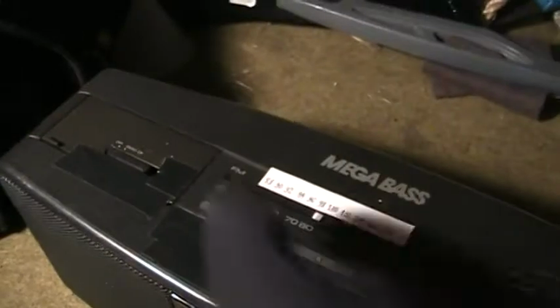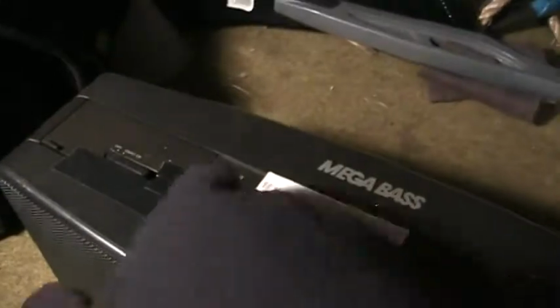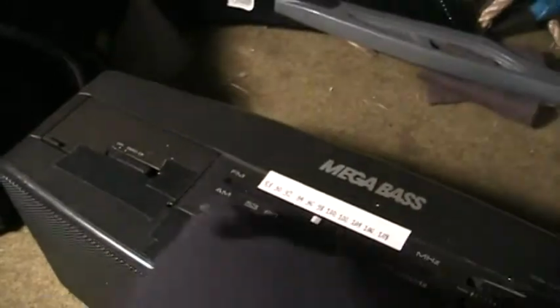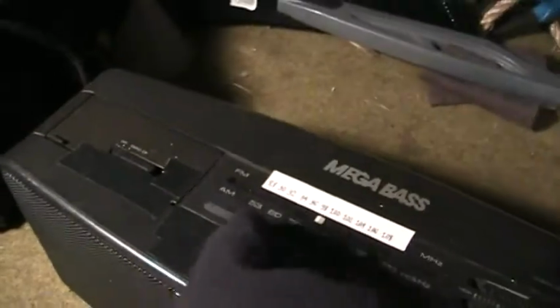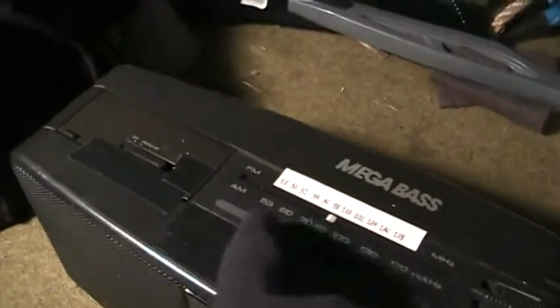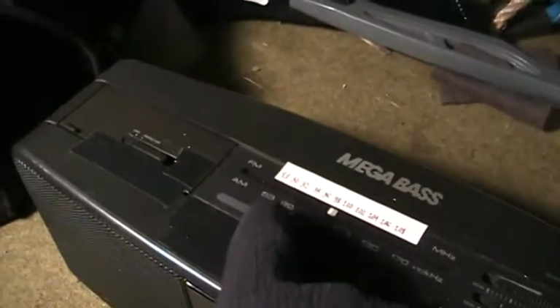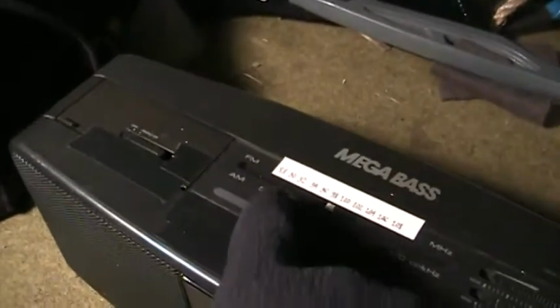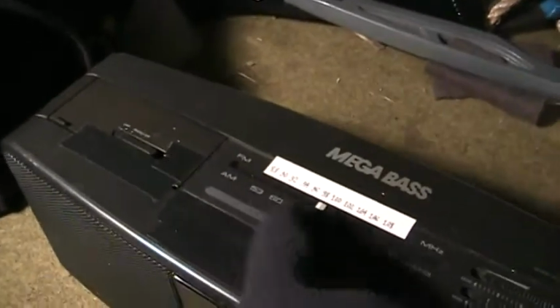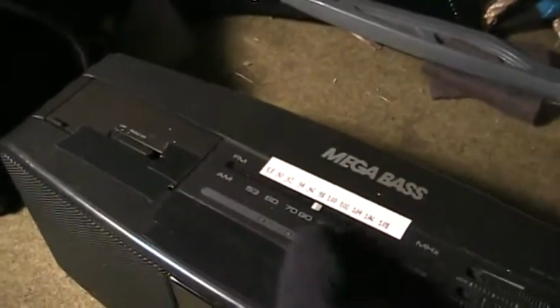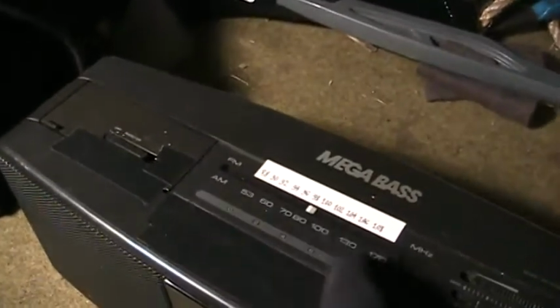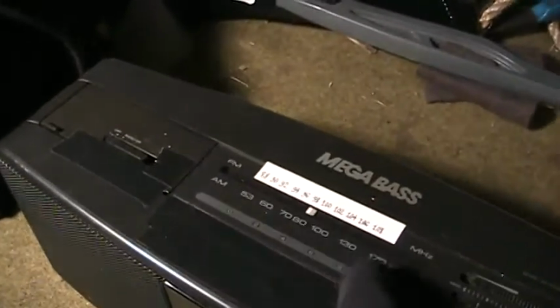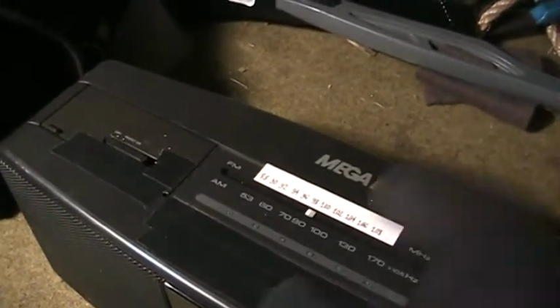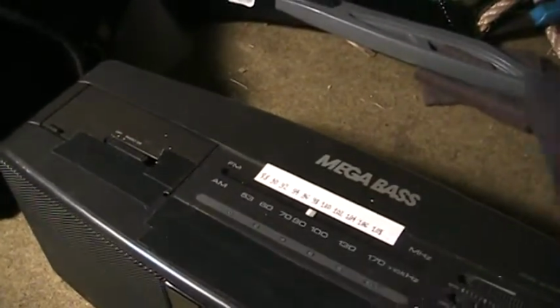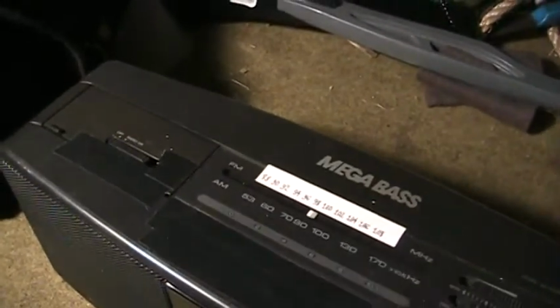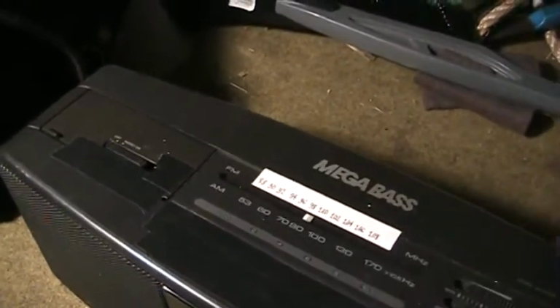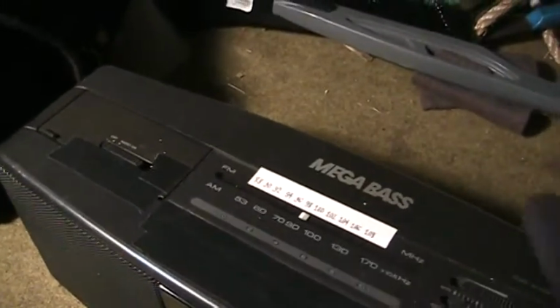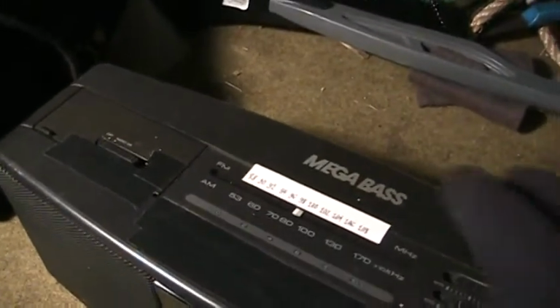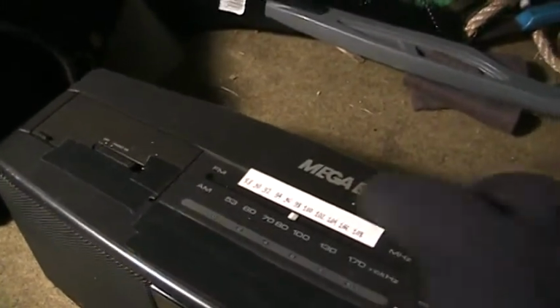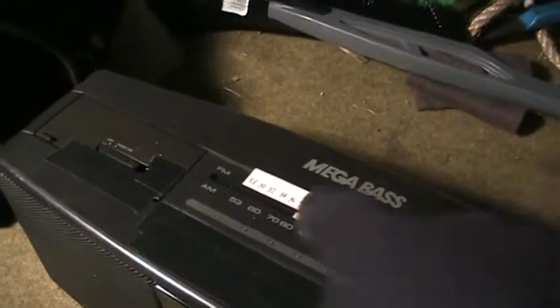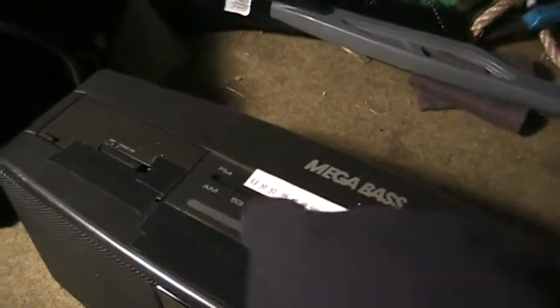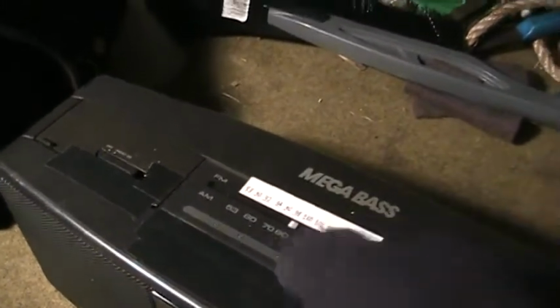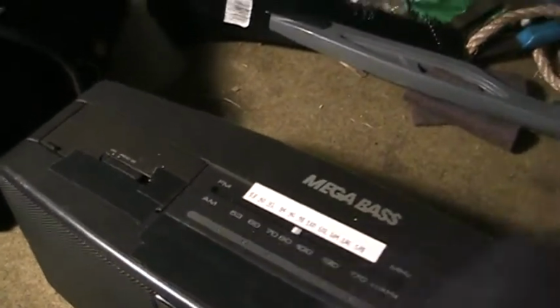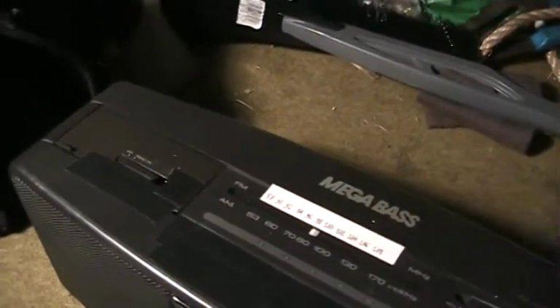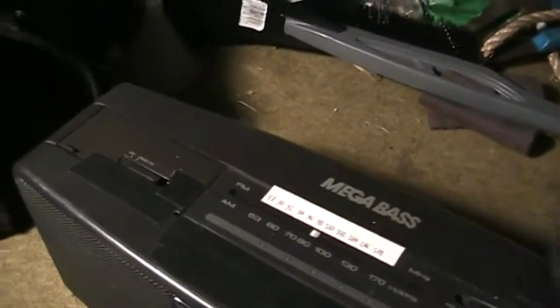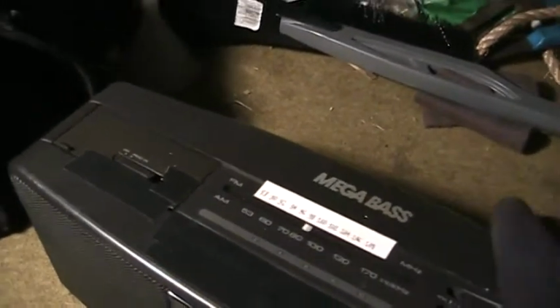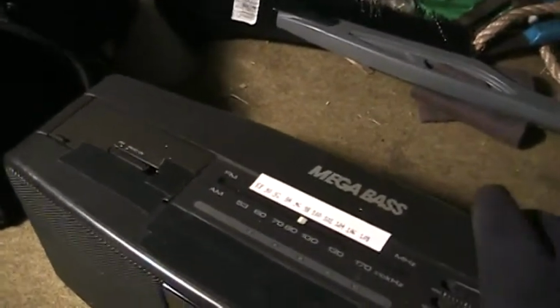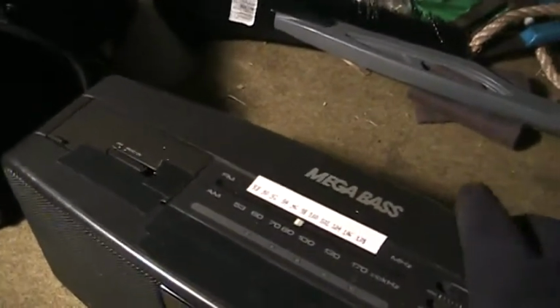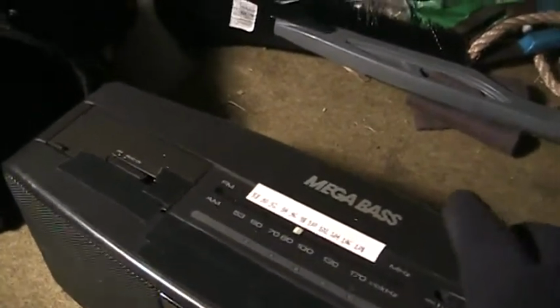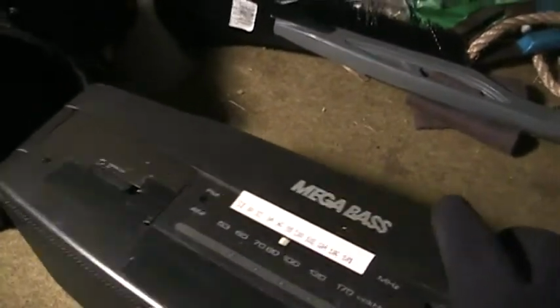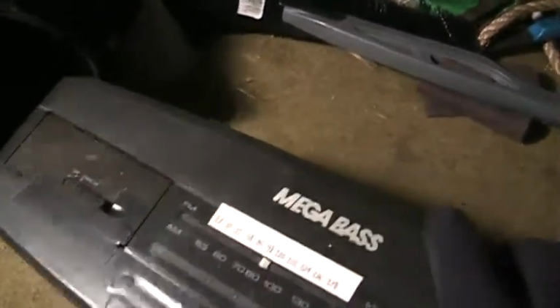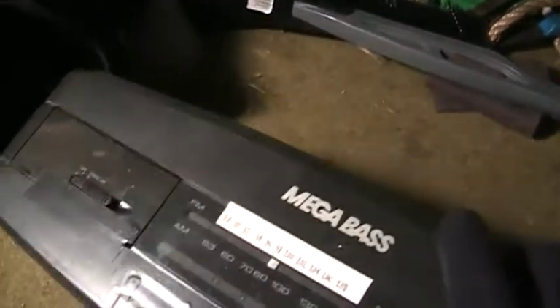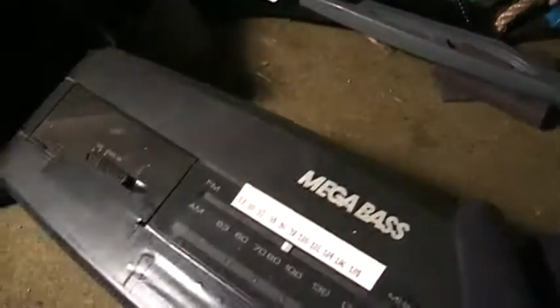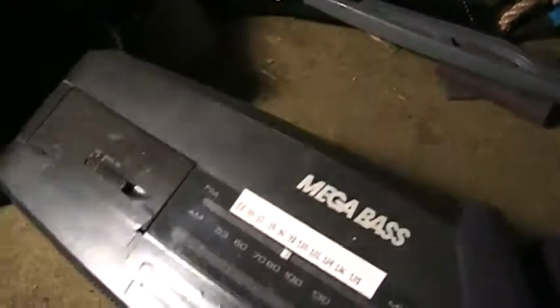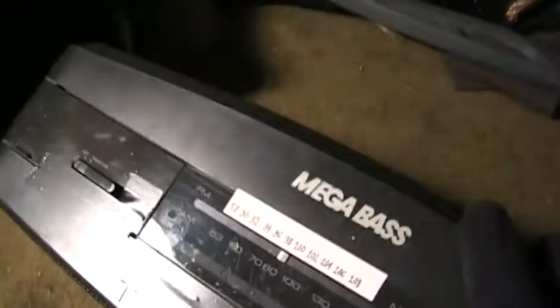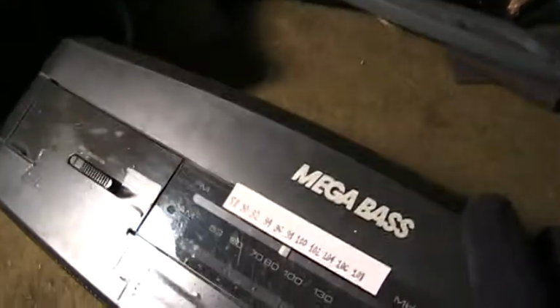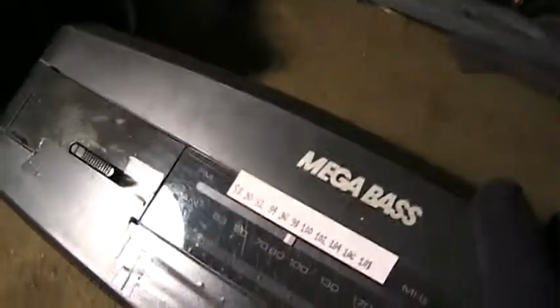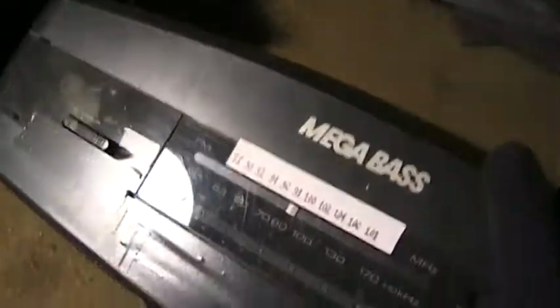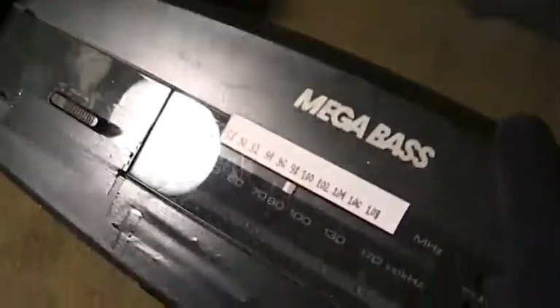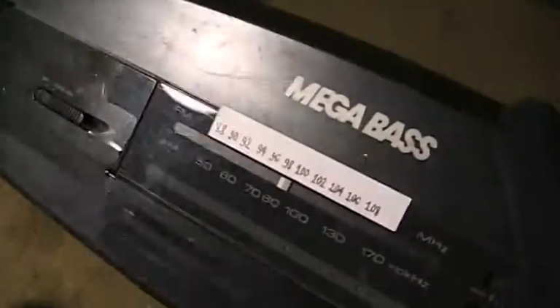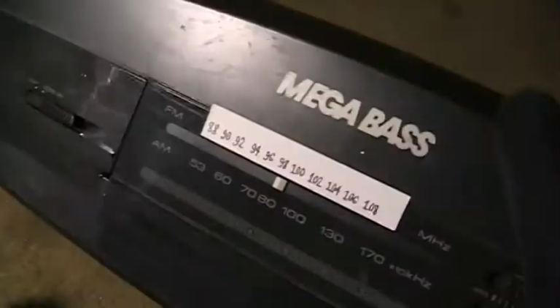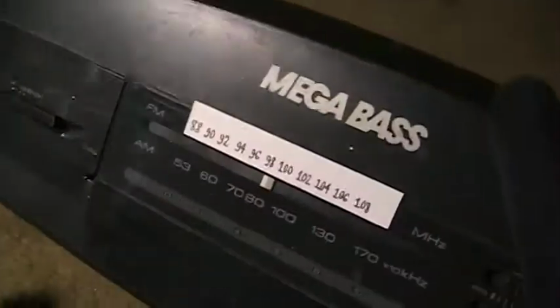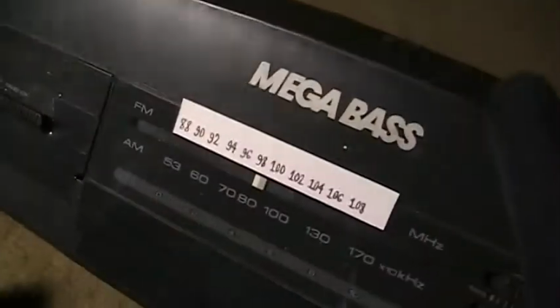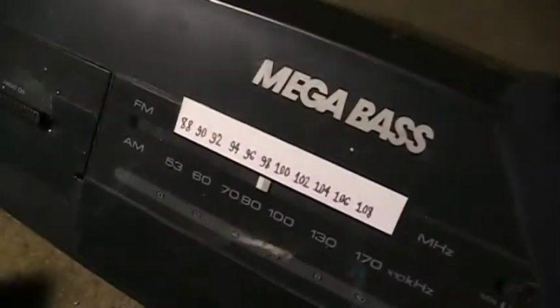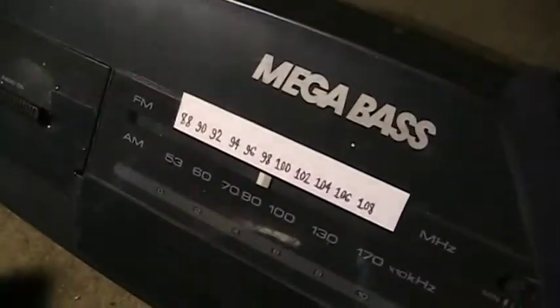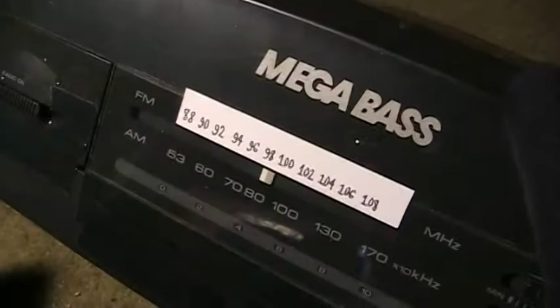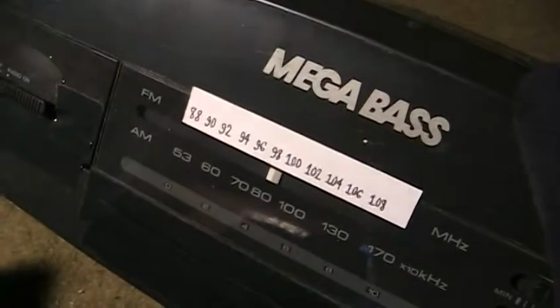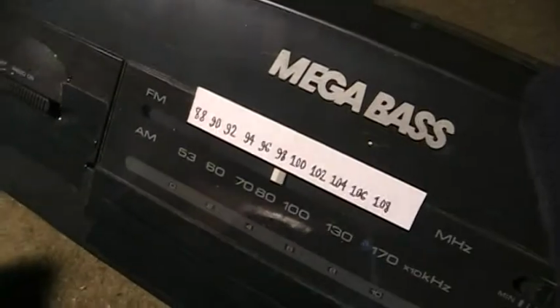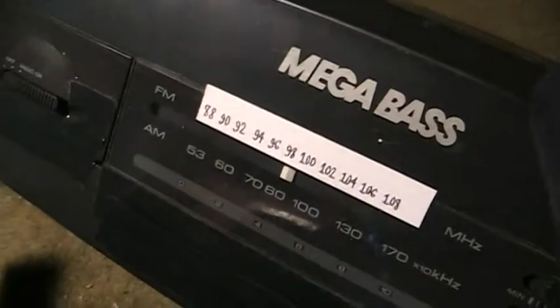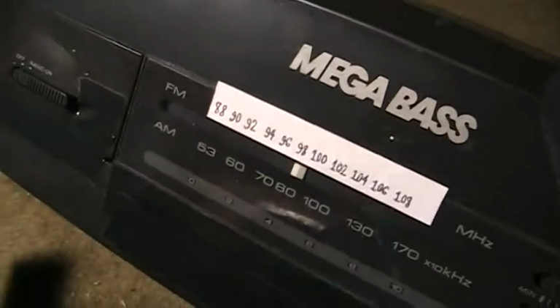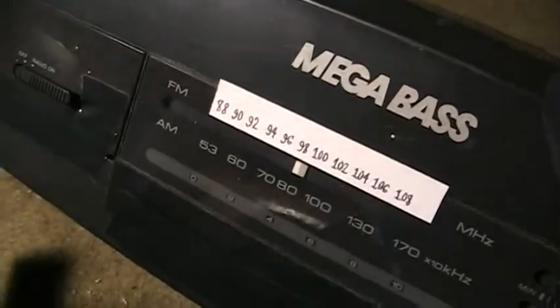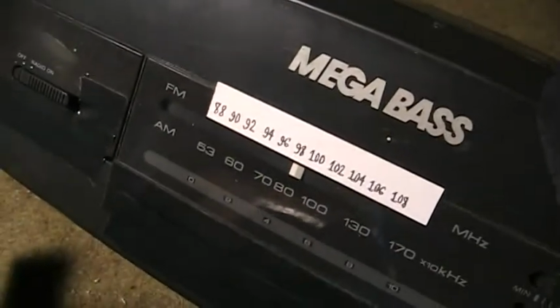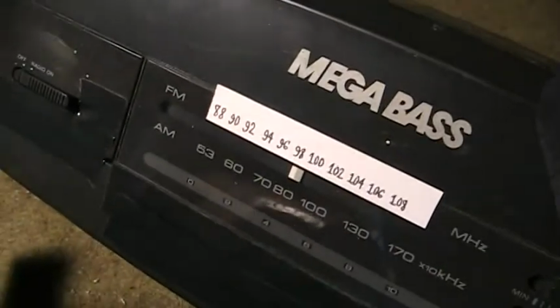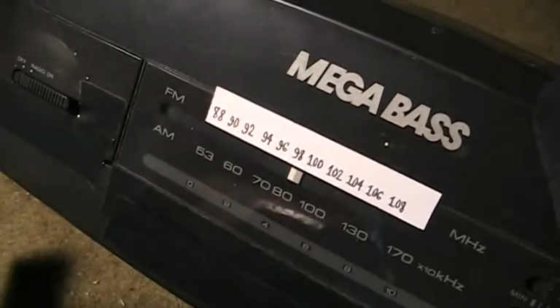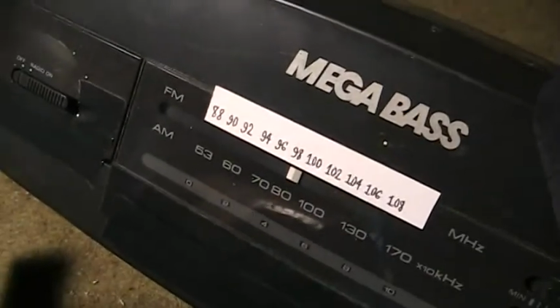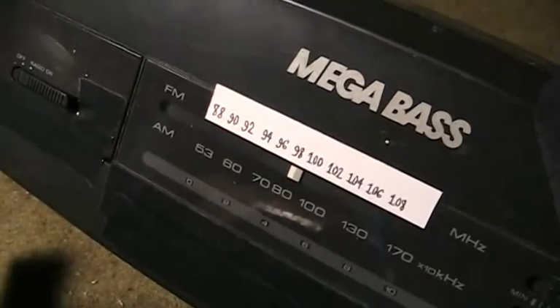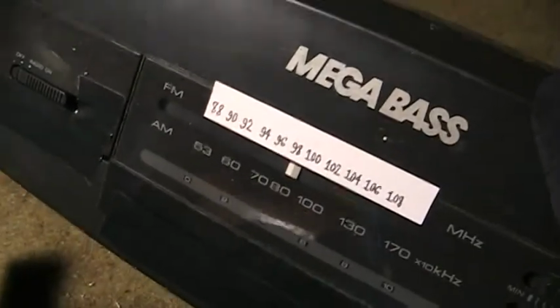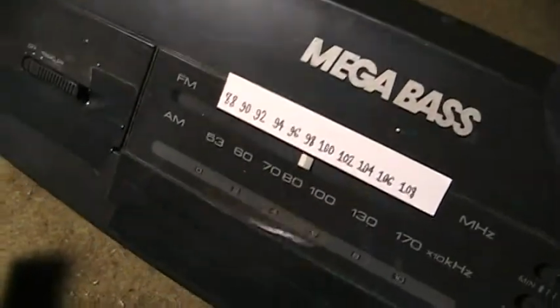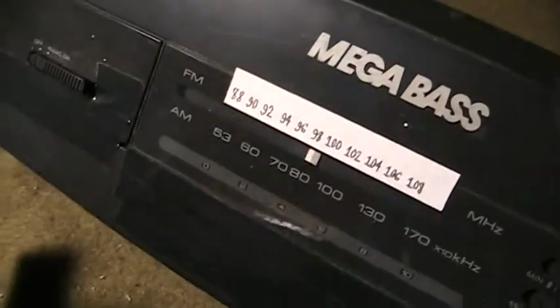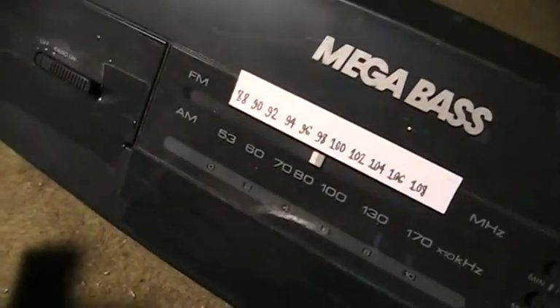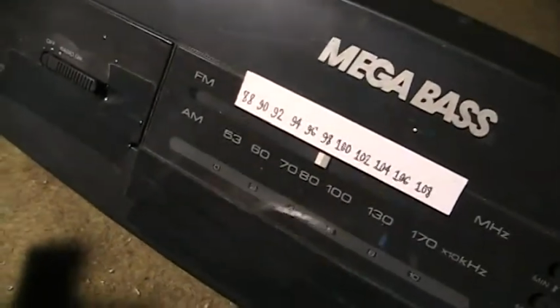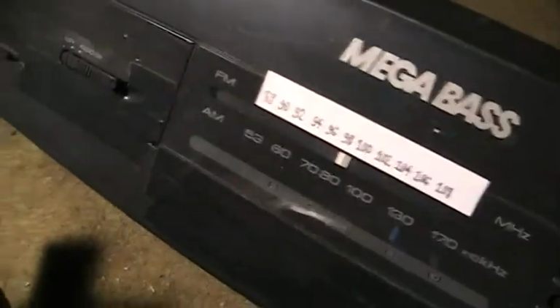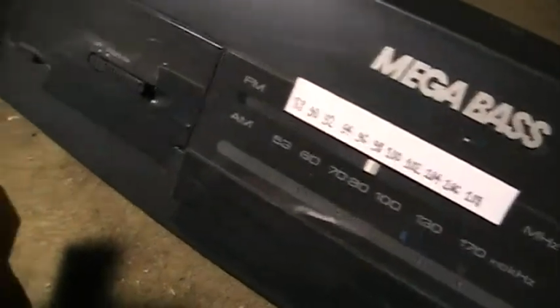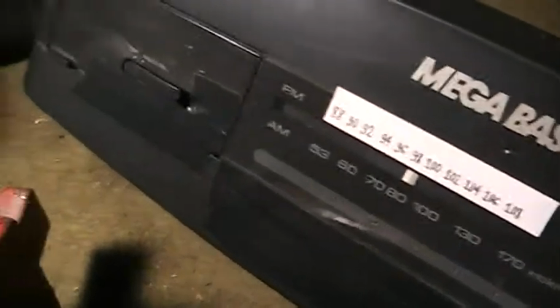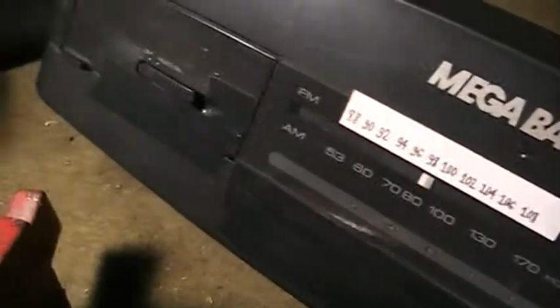Also the dial was out of alignment somehow, so I just made my own label for the FM dial there.